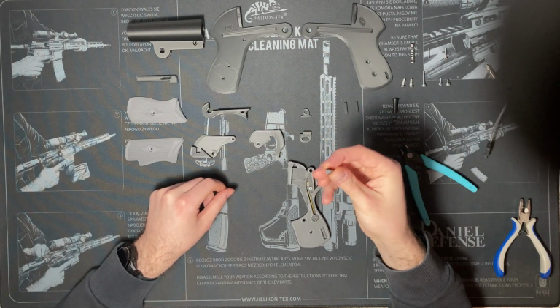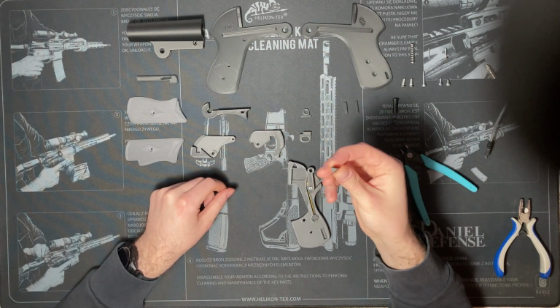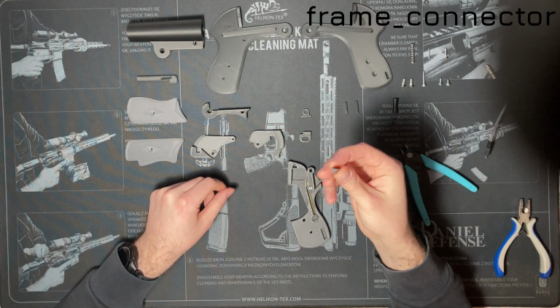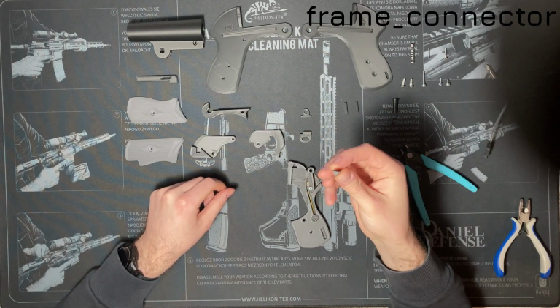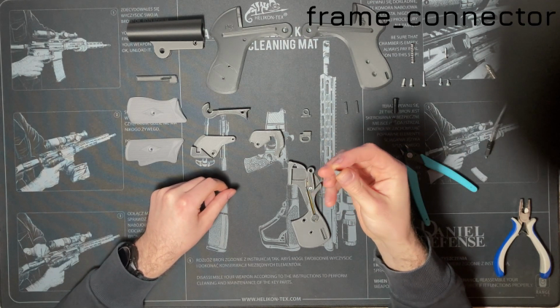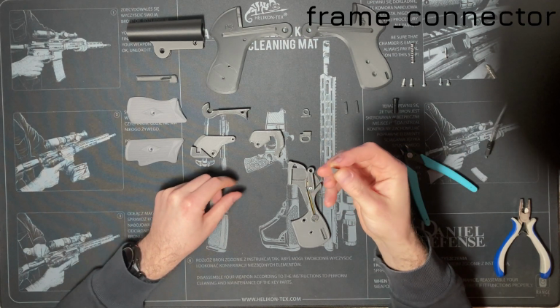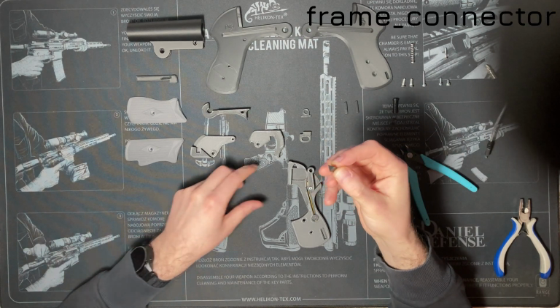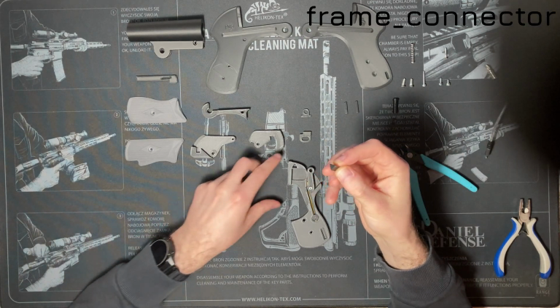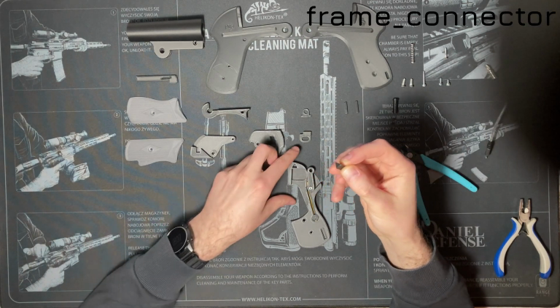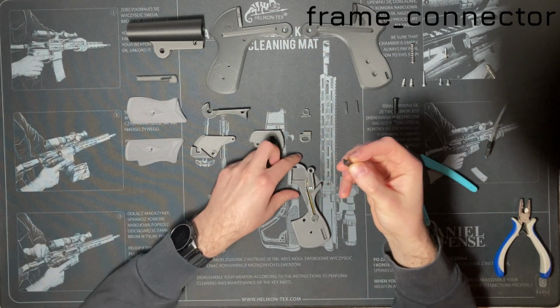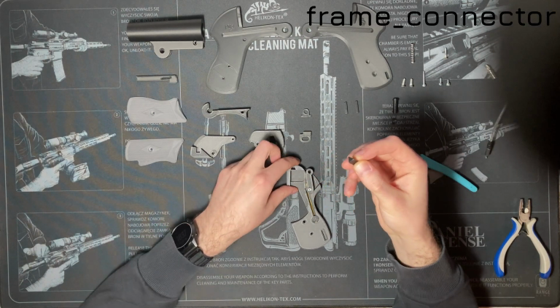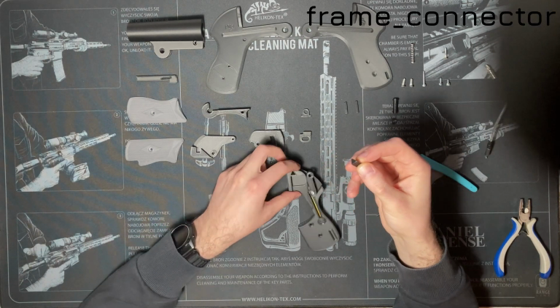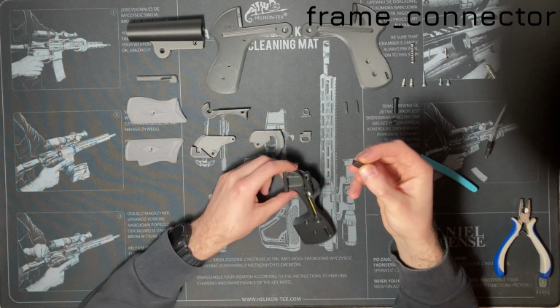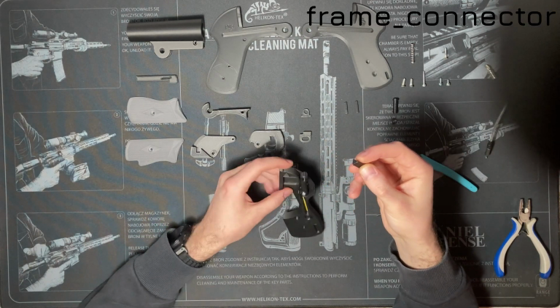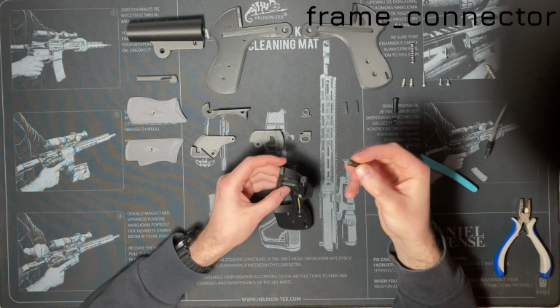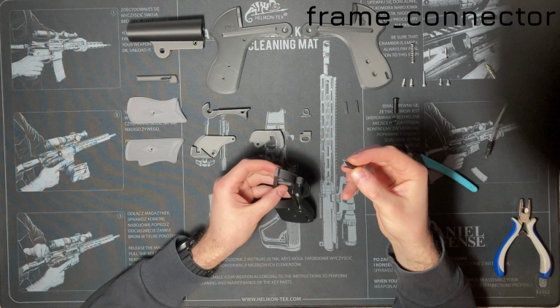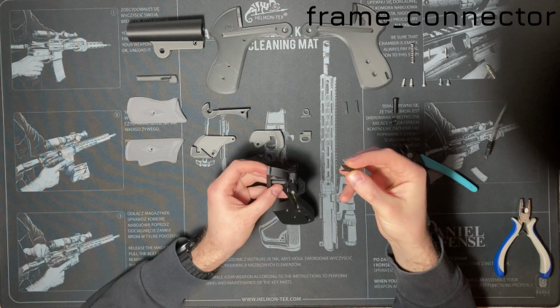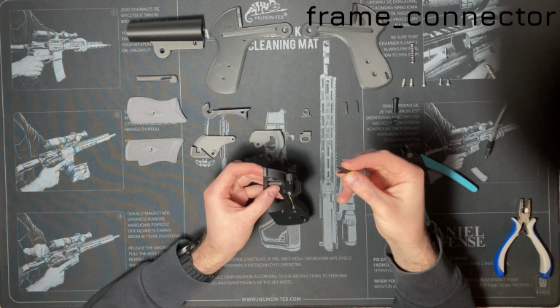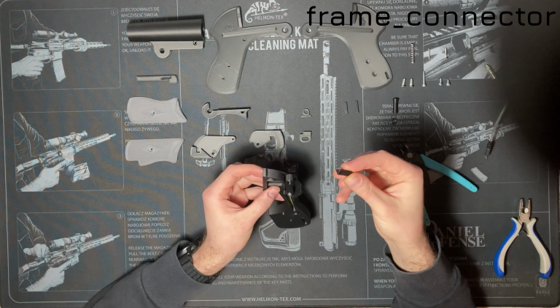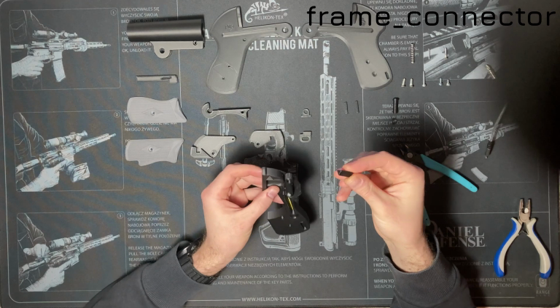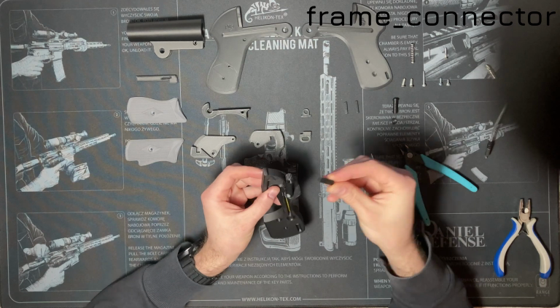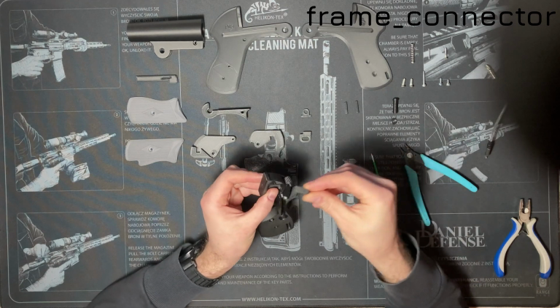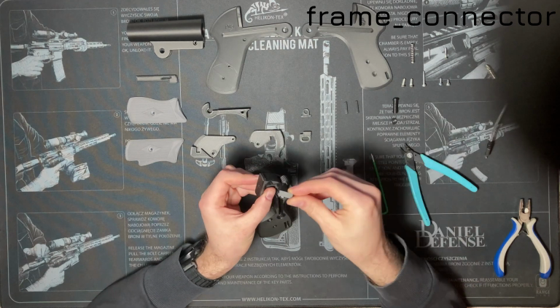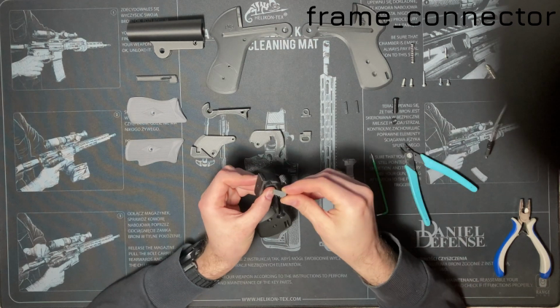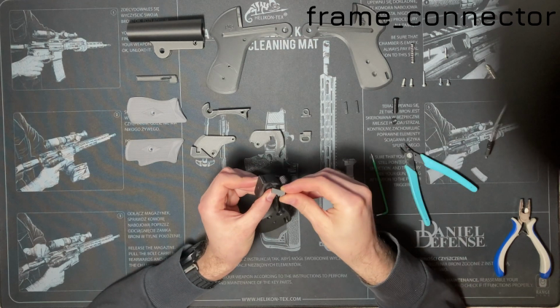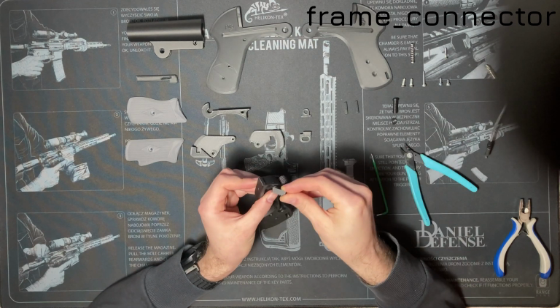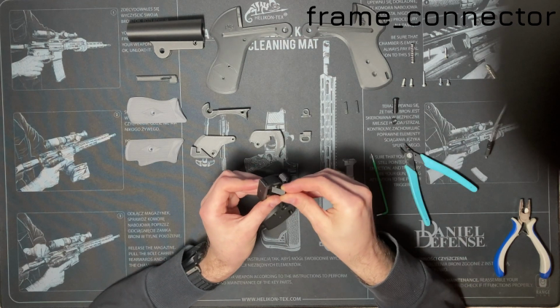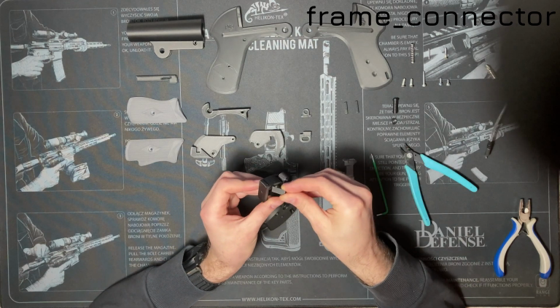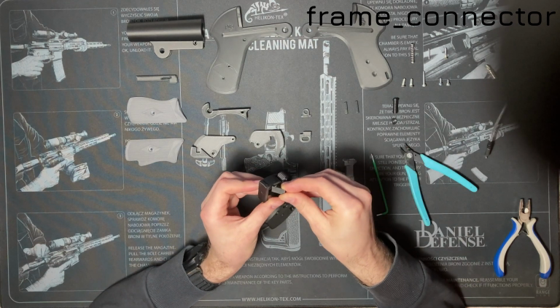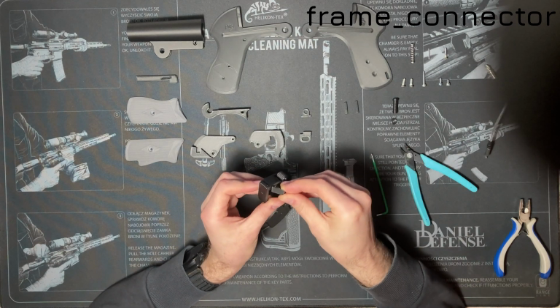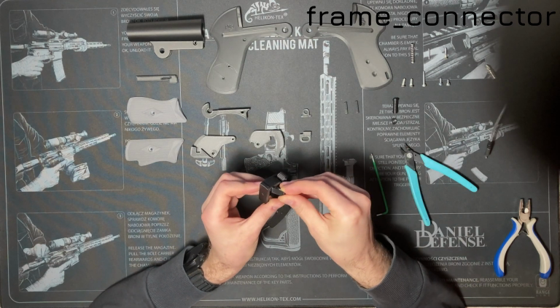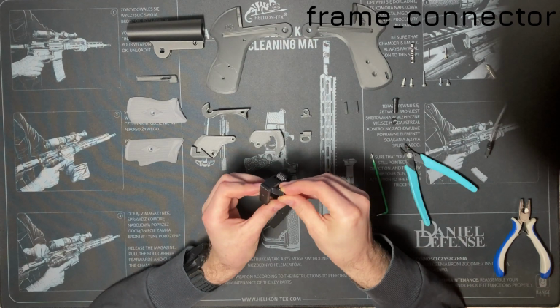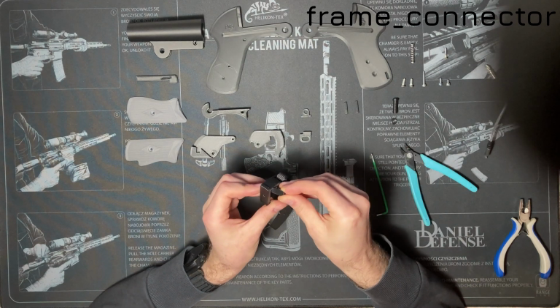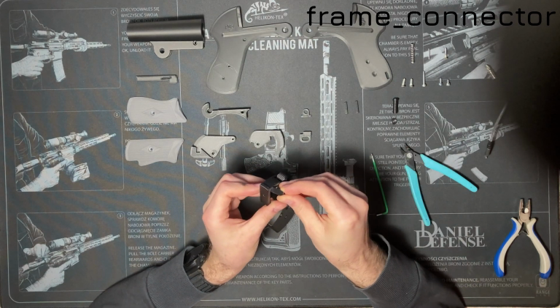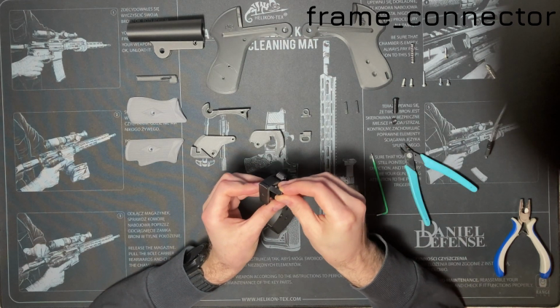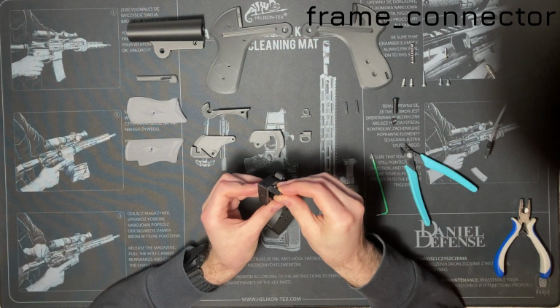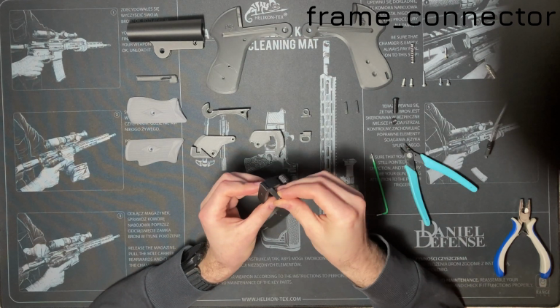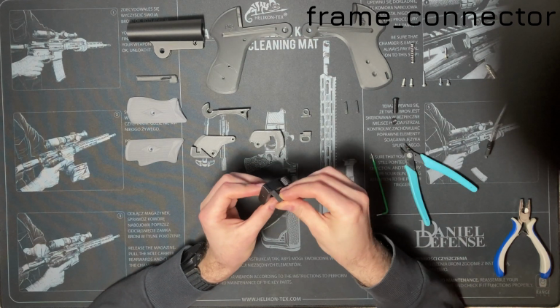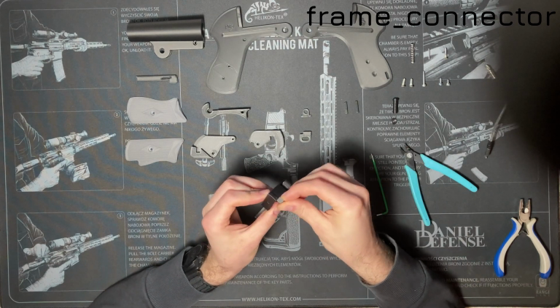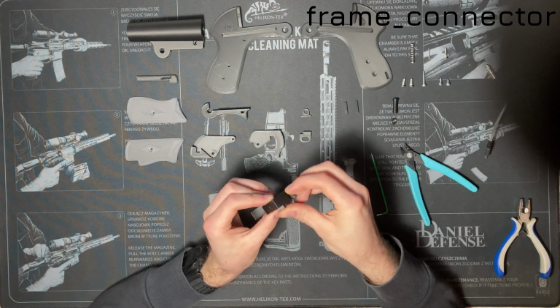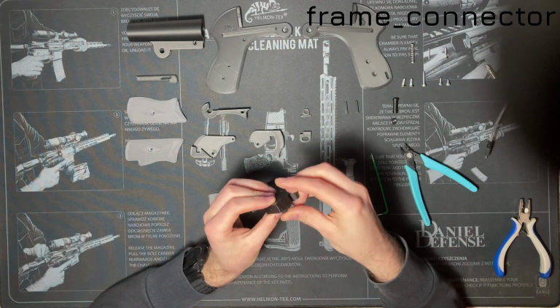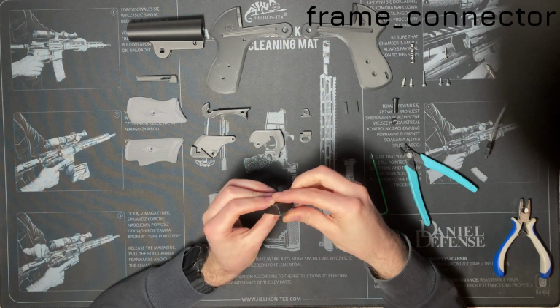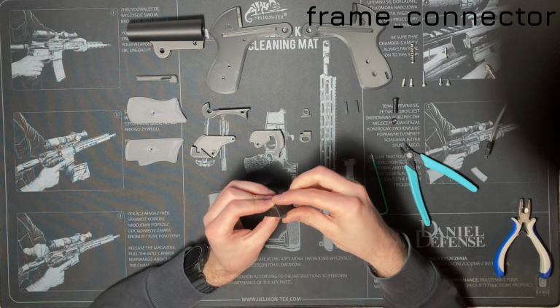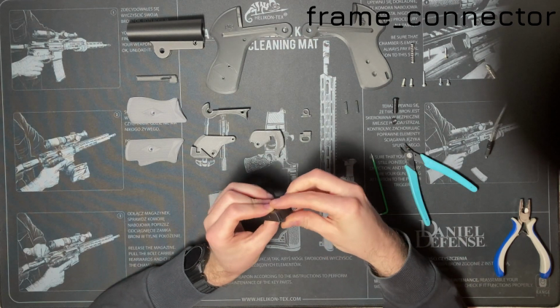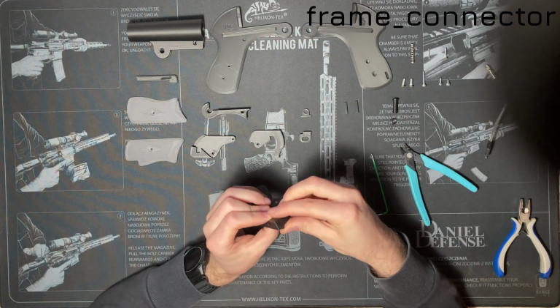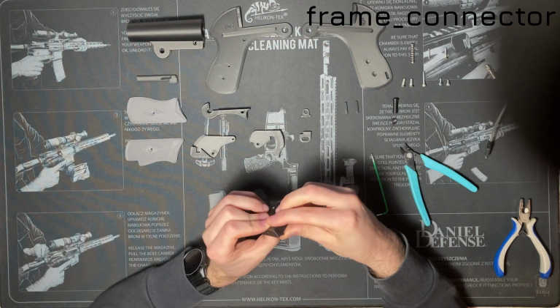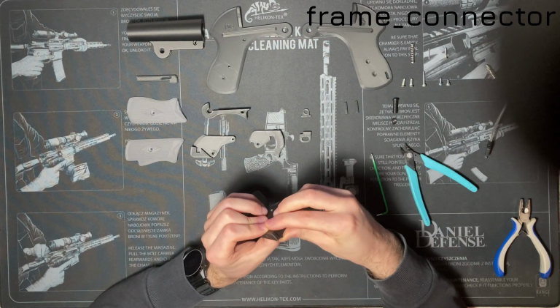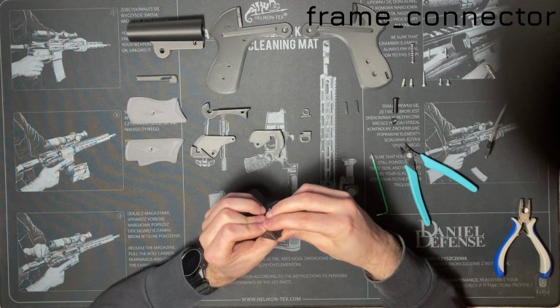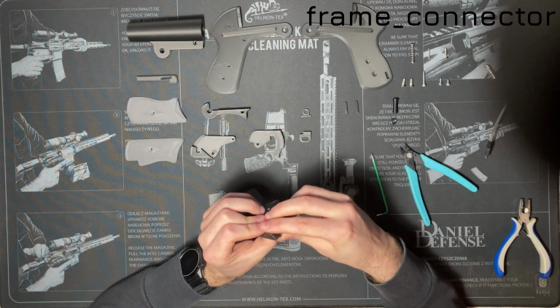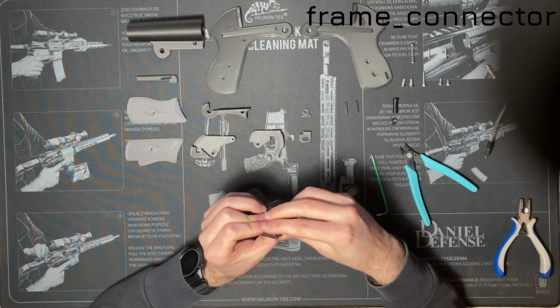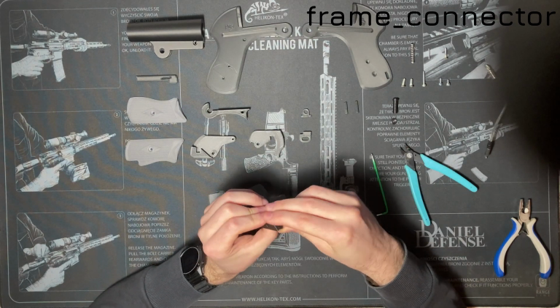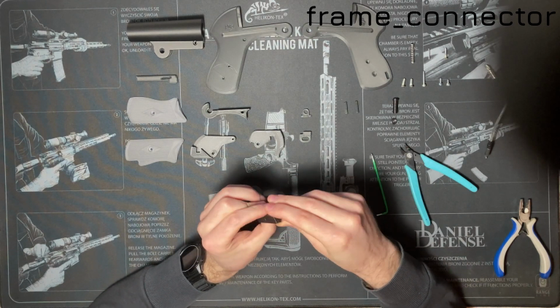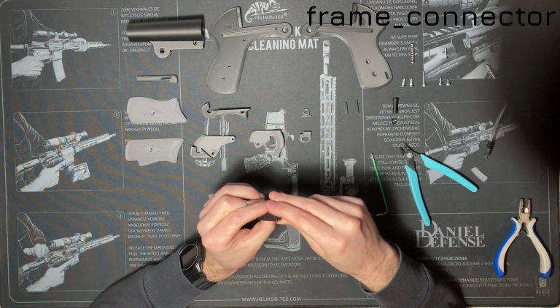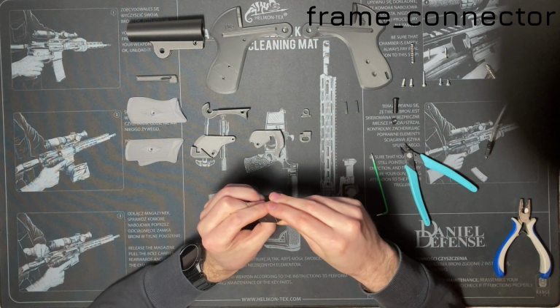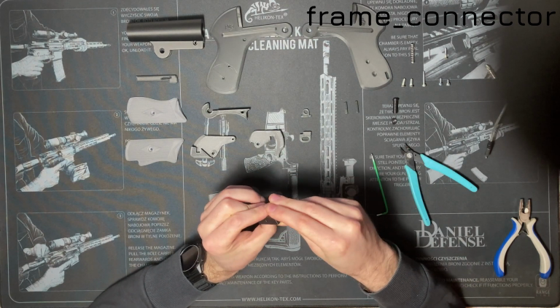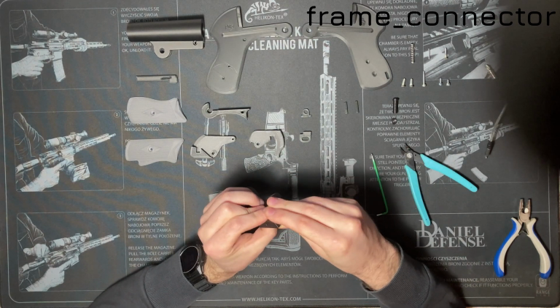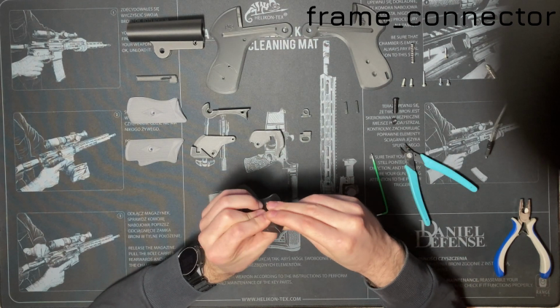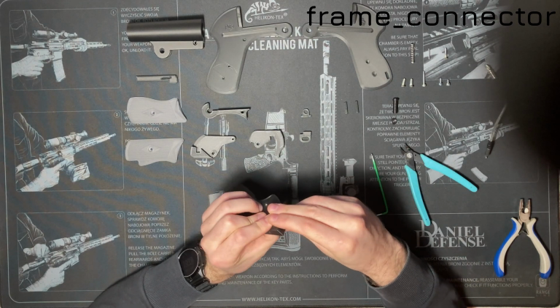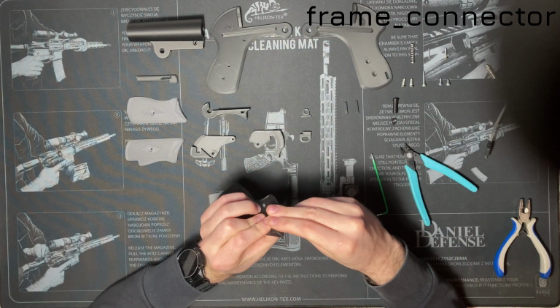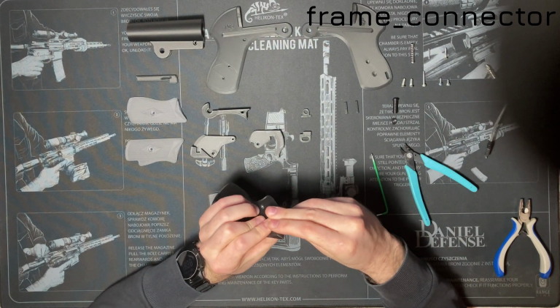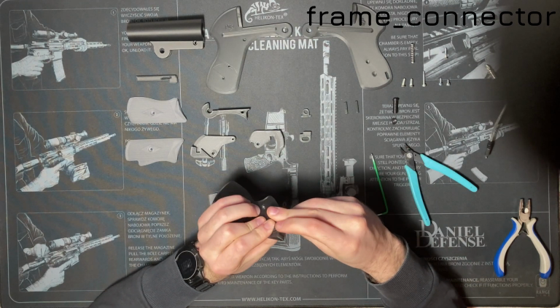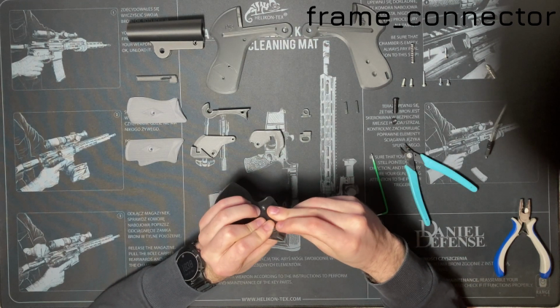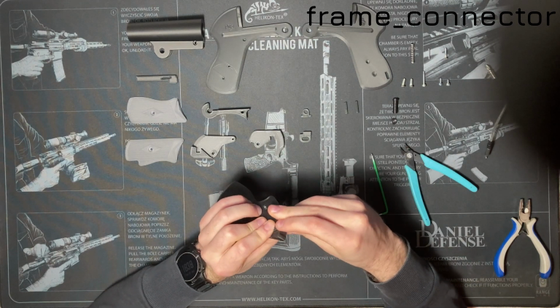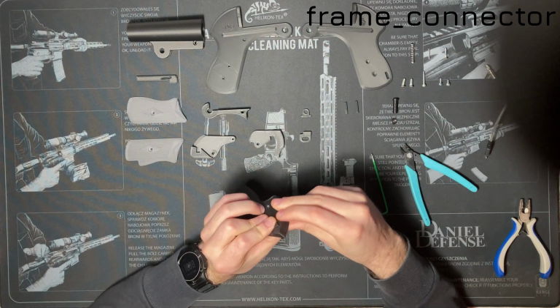Take the frame connector — it is the small triangular prism. Put it into the triangular hole of the middle back frame.